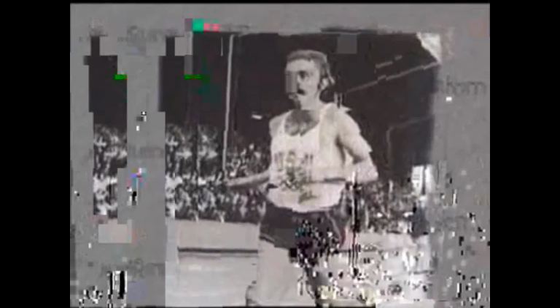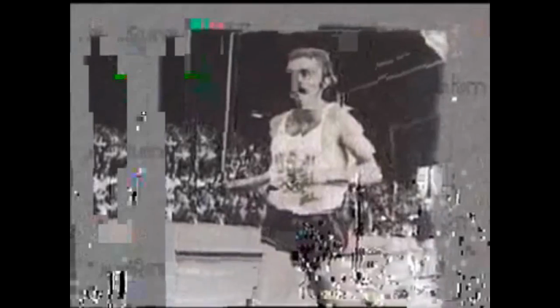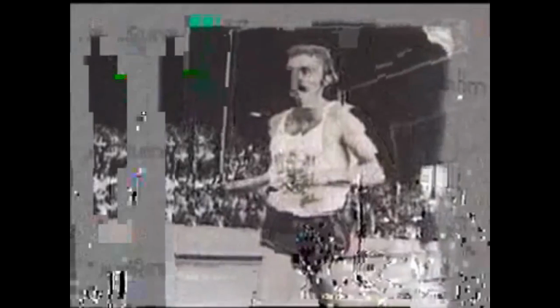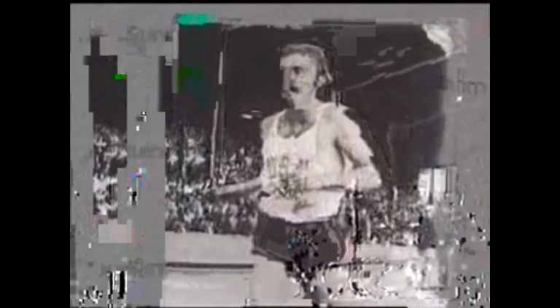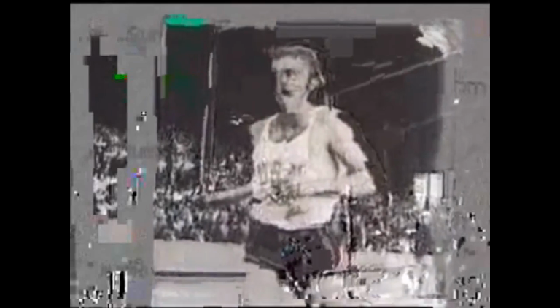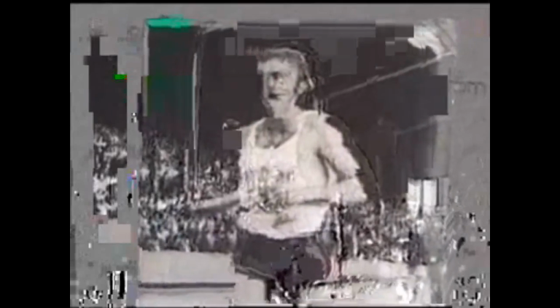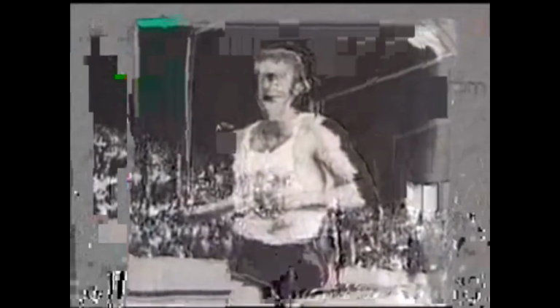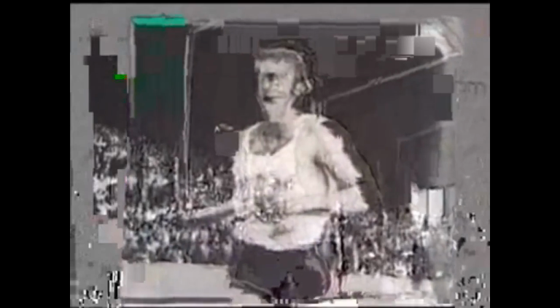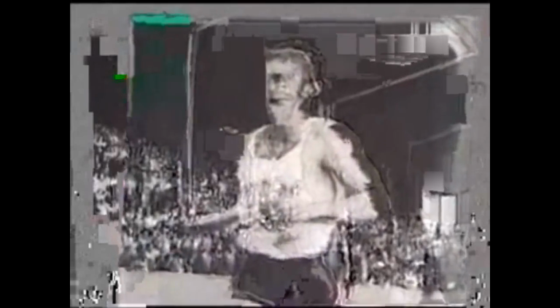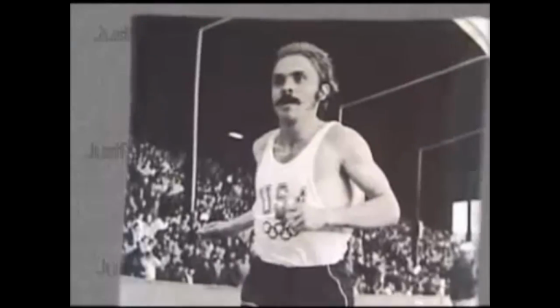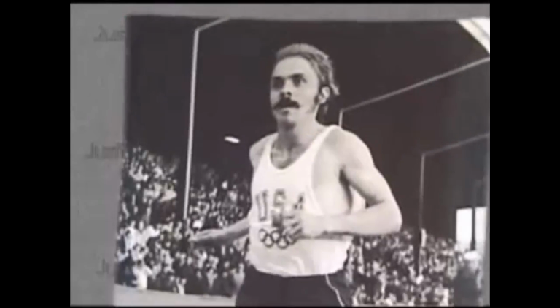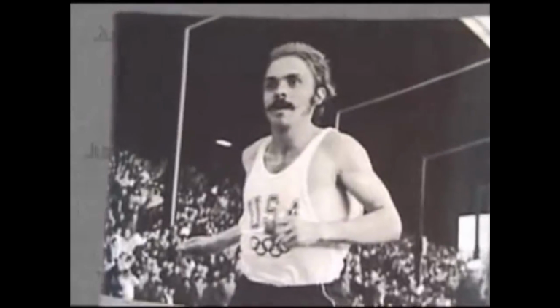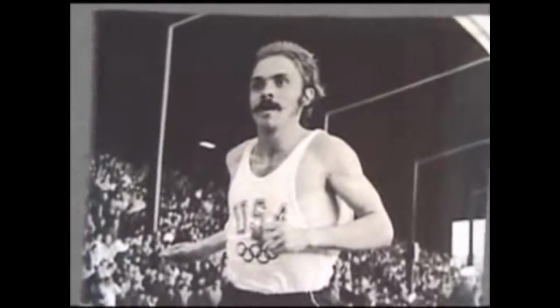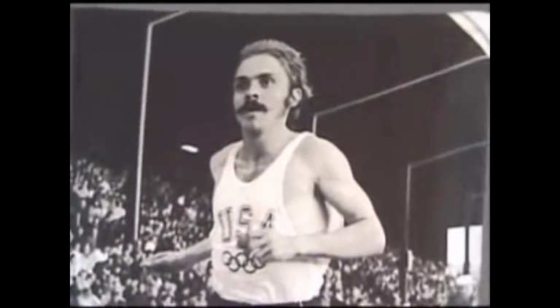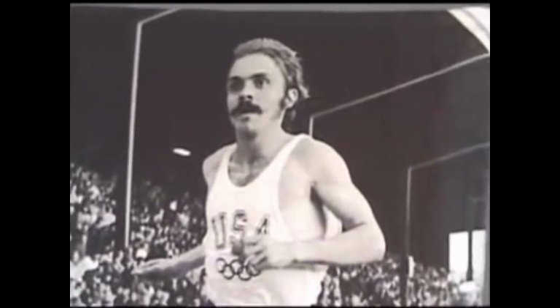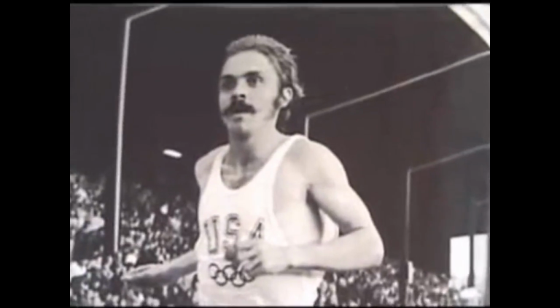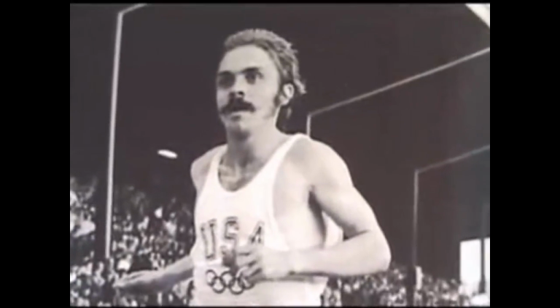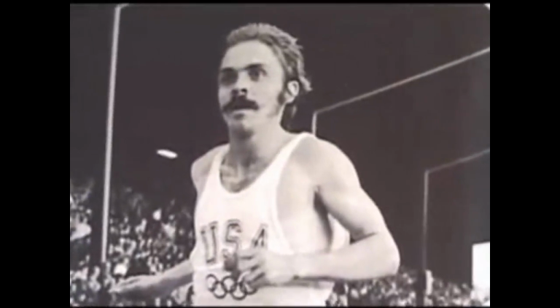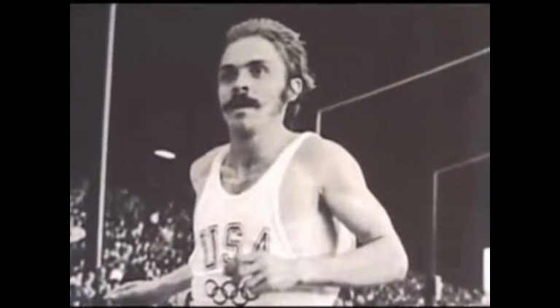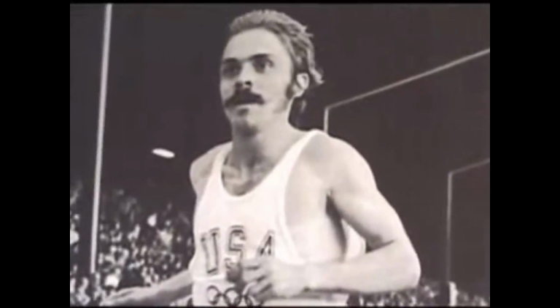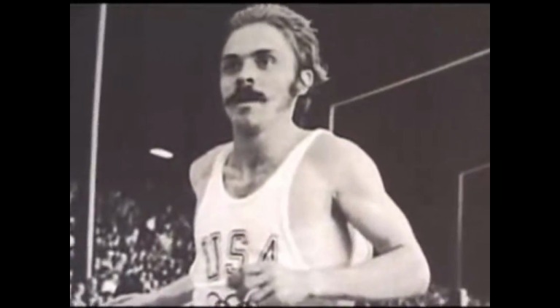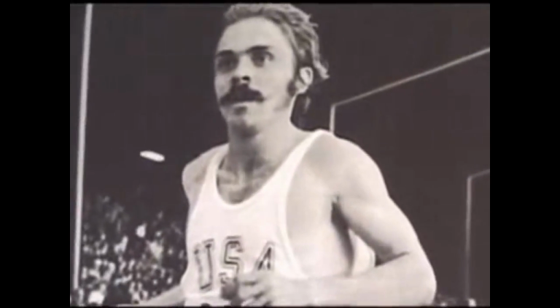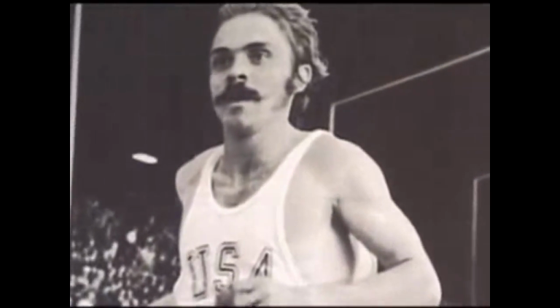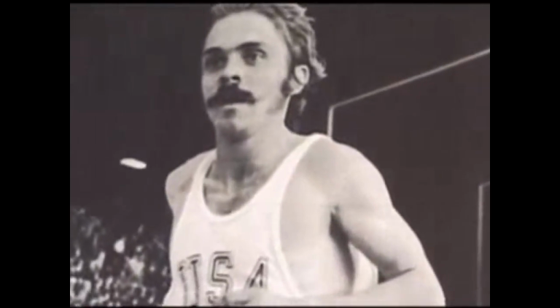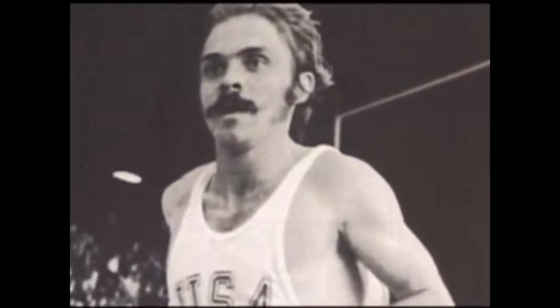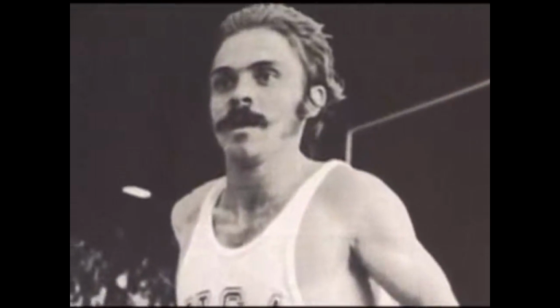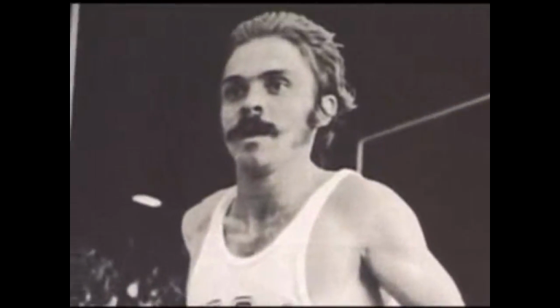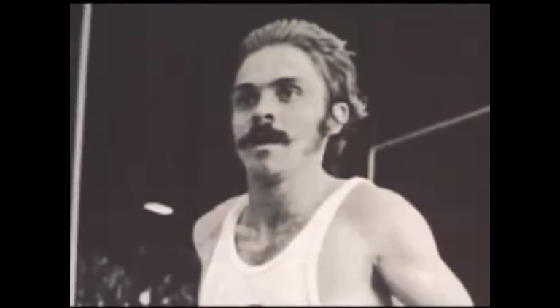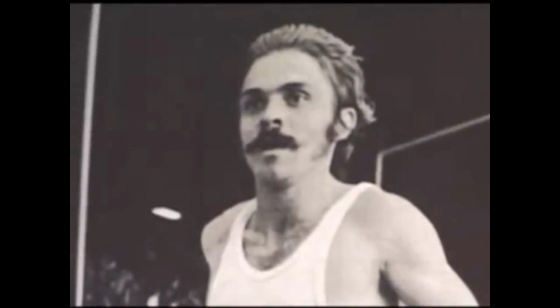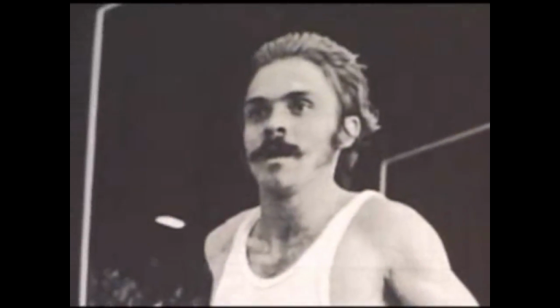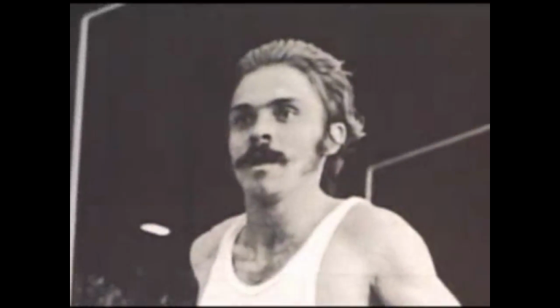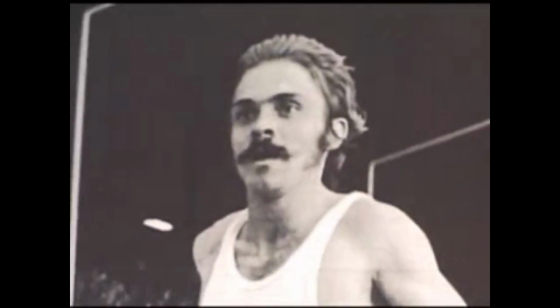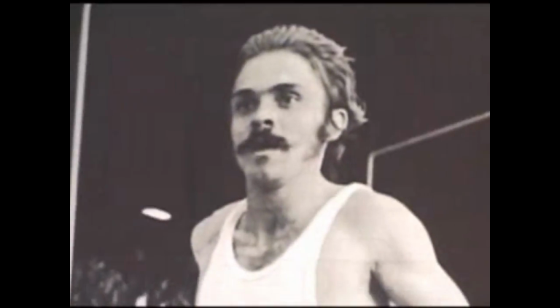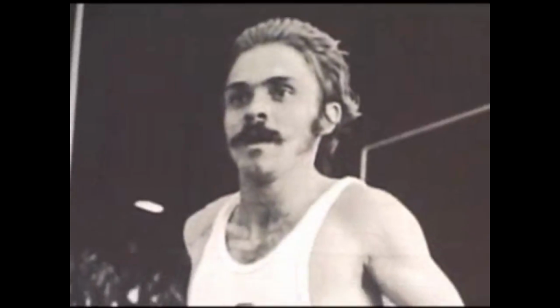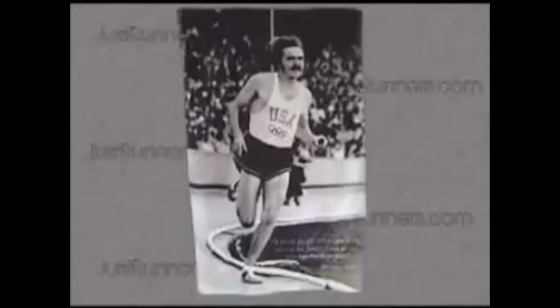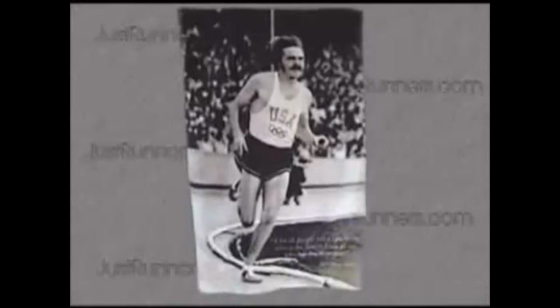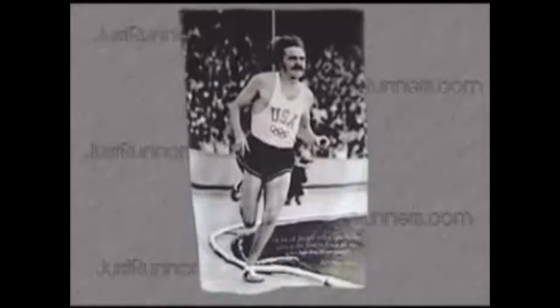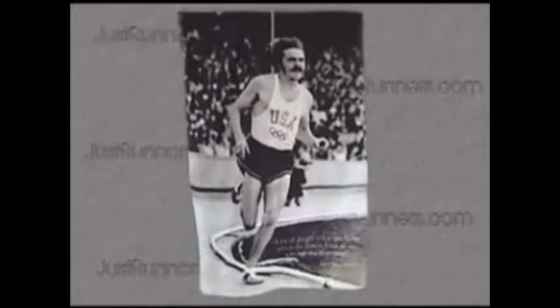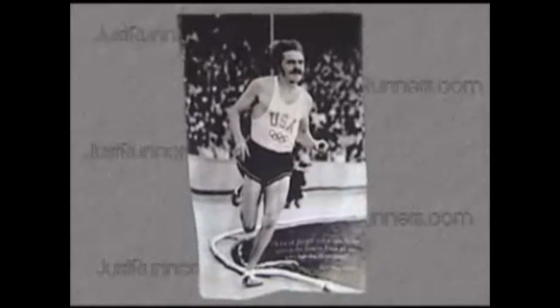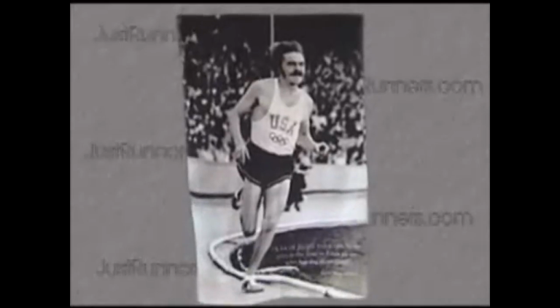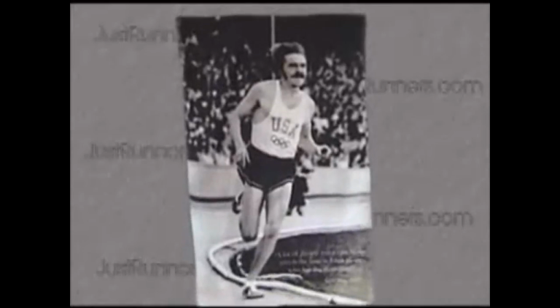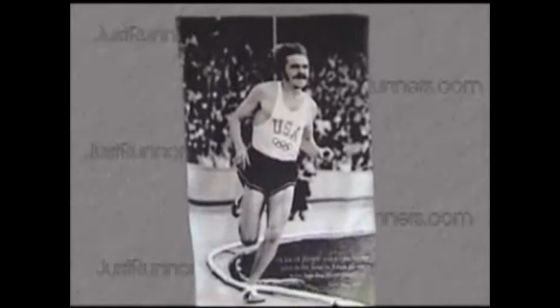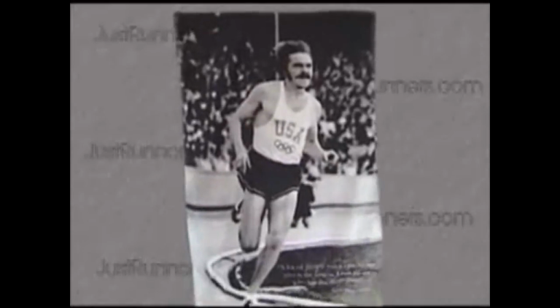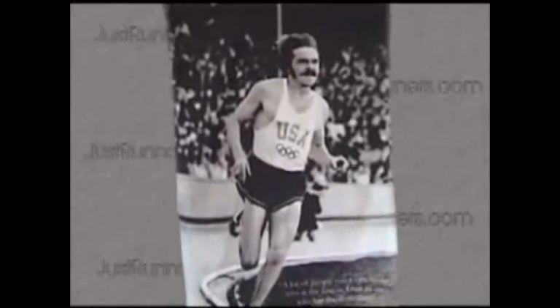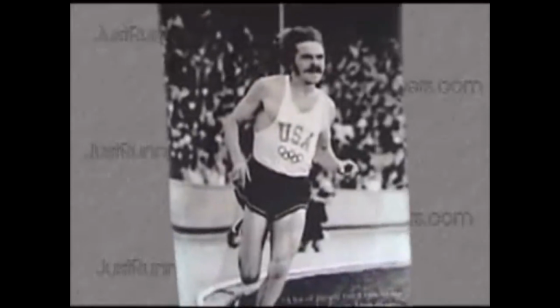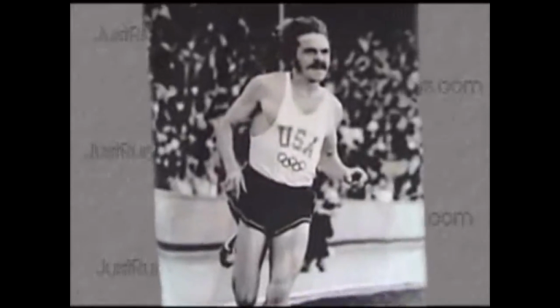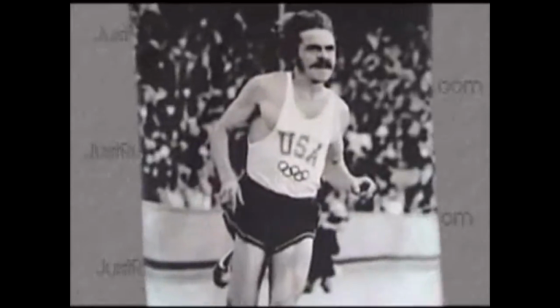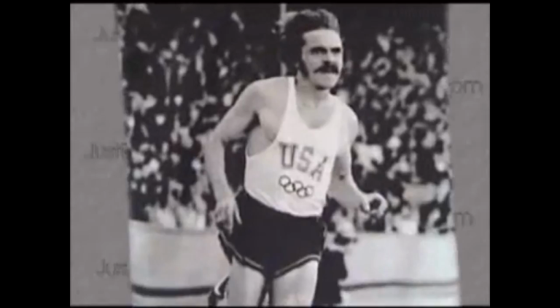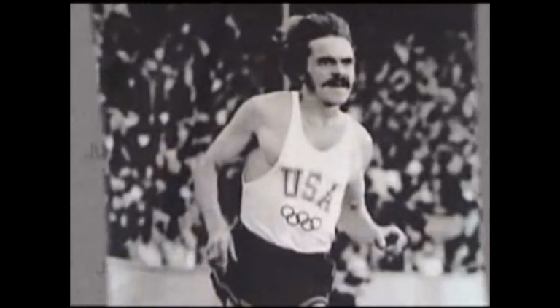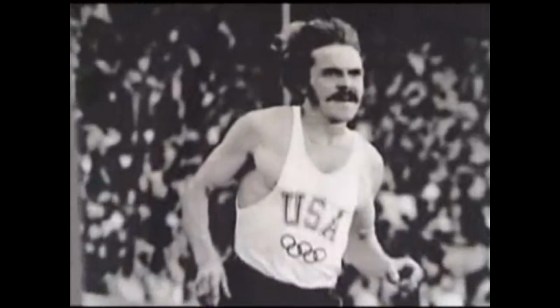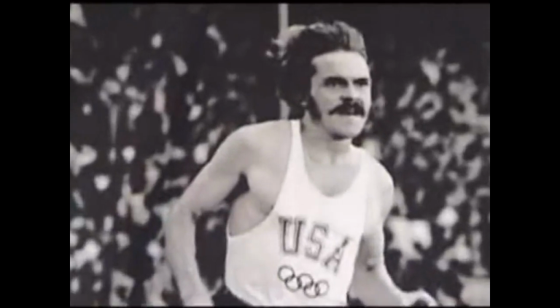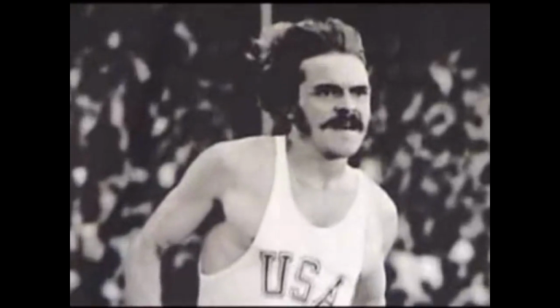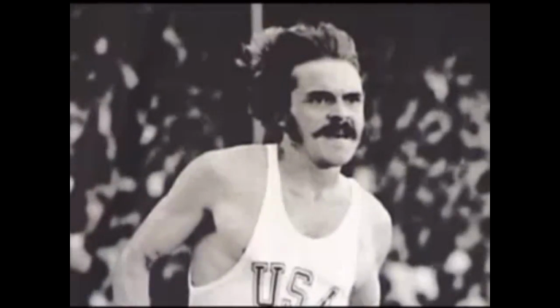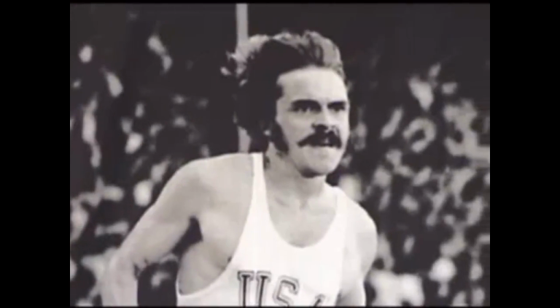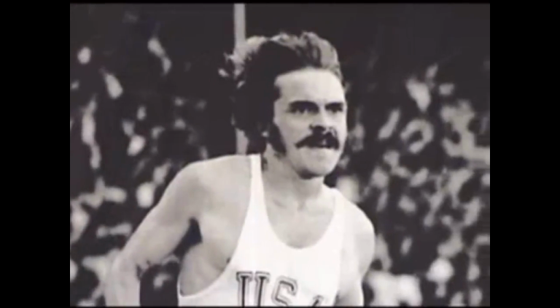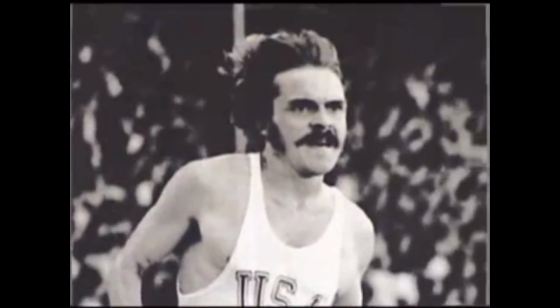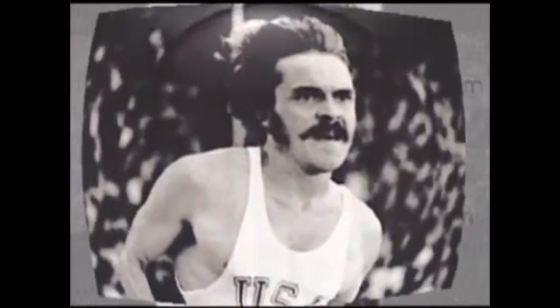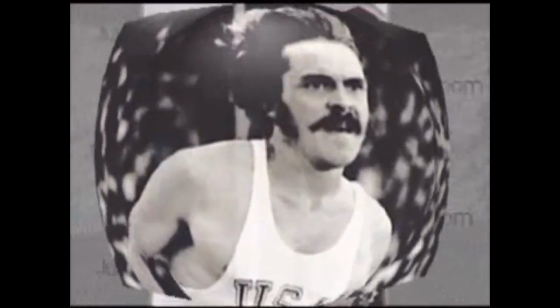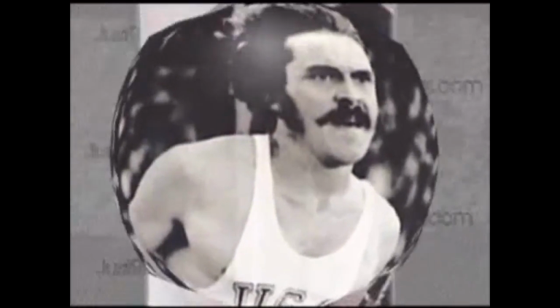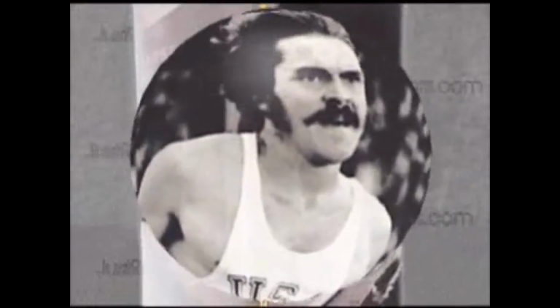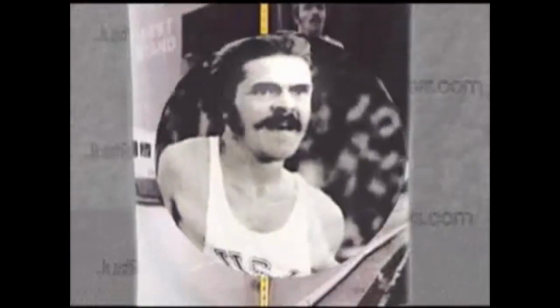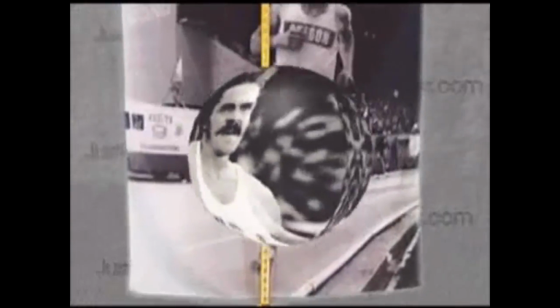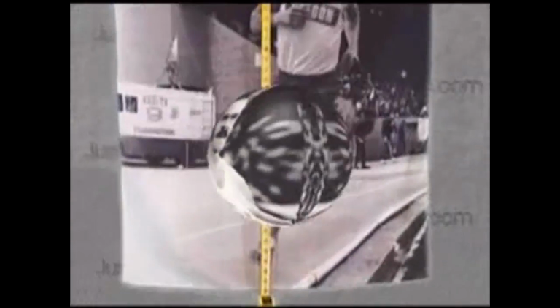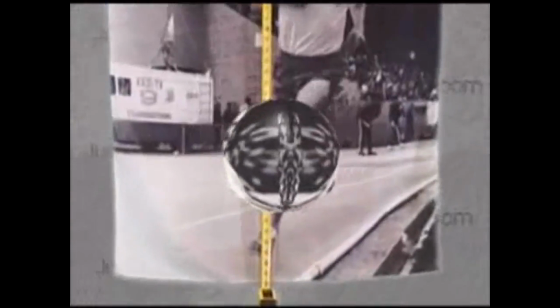Hi, my name is John and I'm the owner of JustRunners.com. I'm here to show you the new St. Prefontaine Textile Poster.